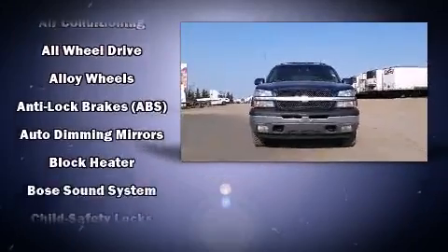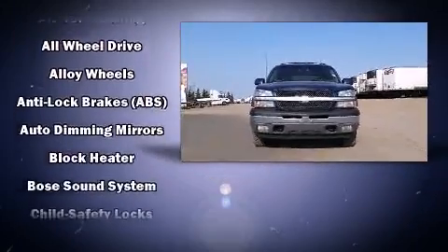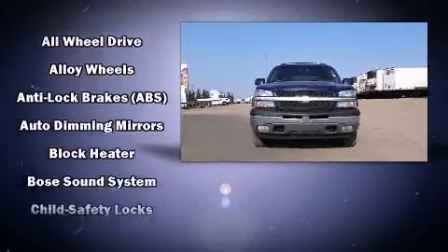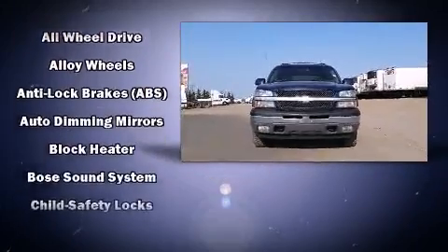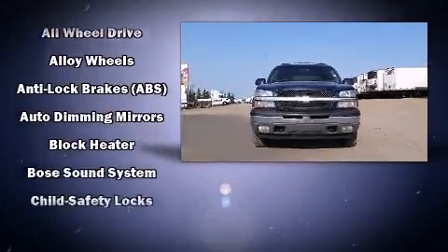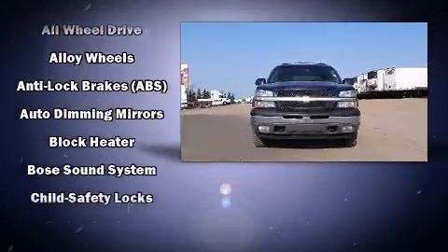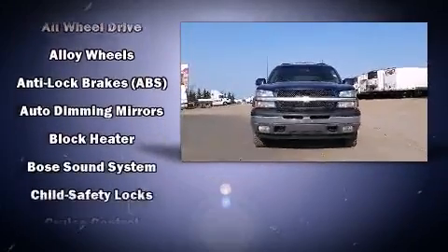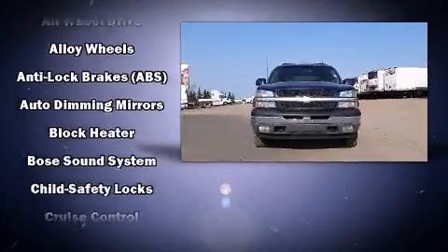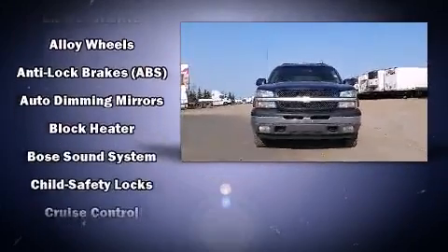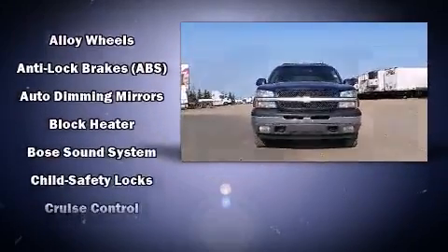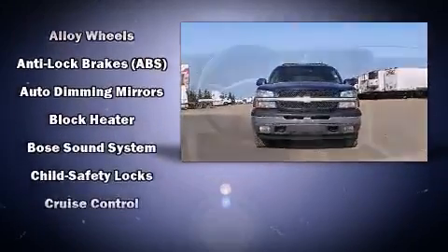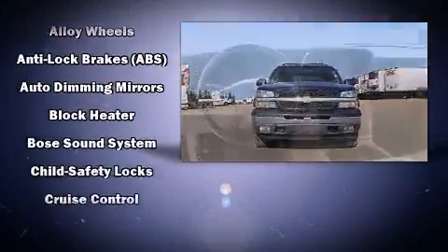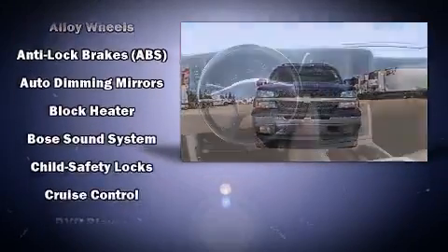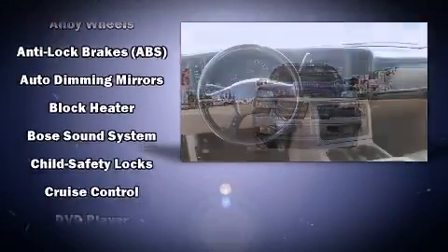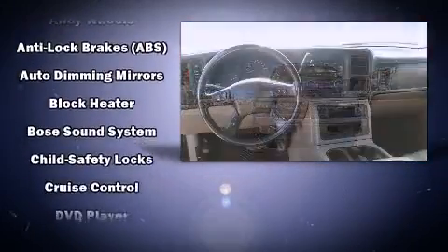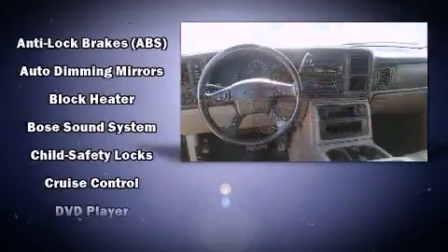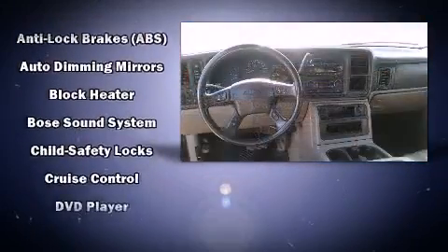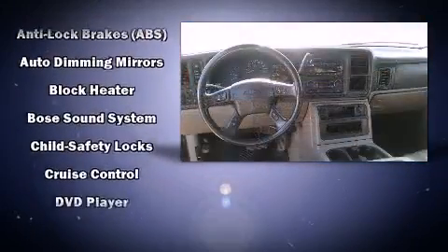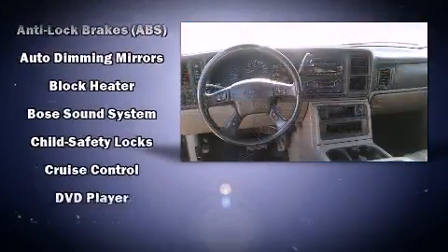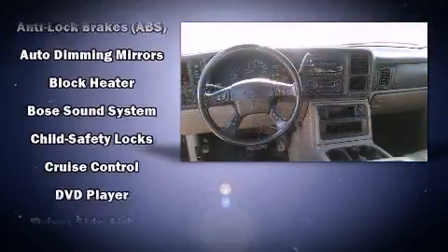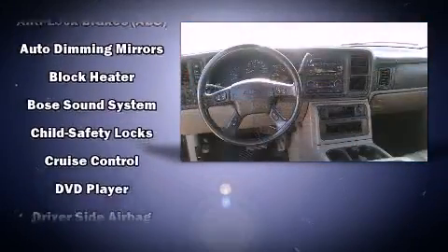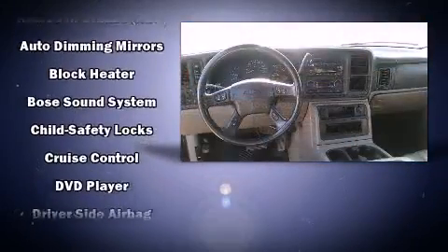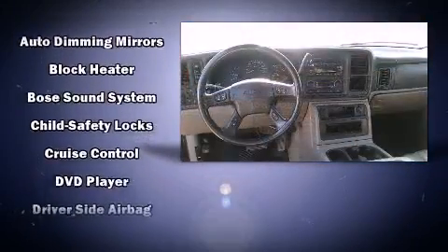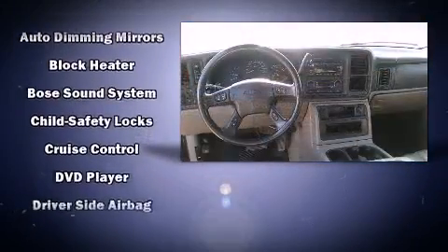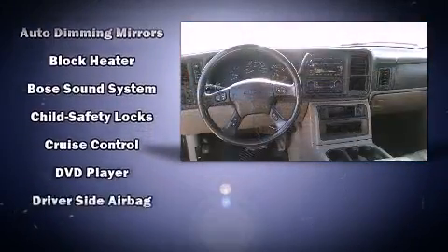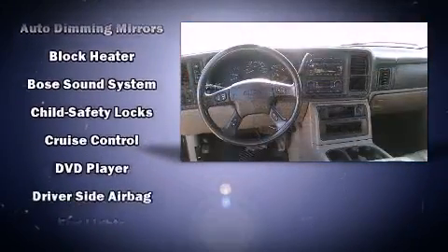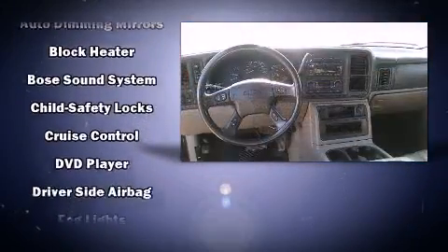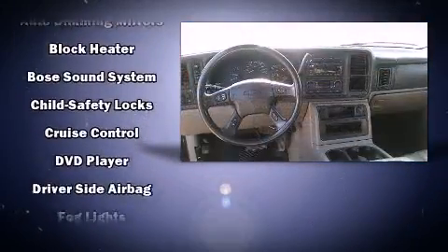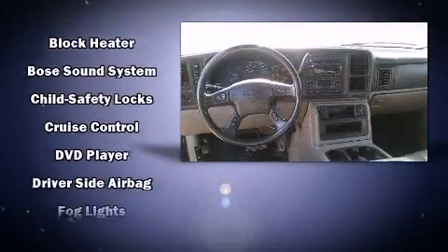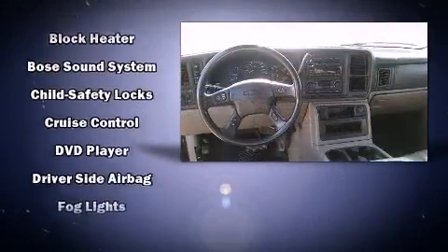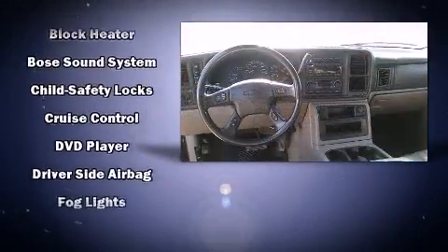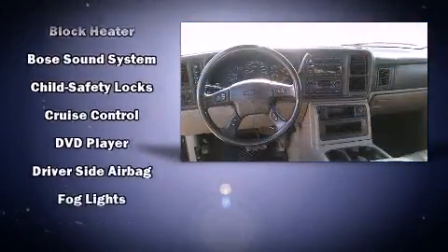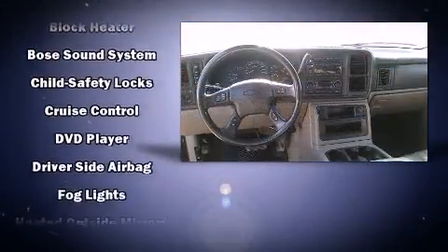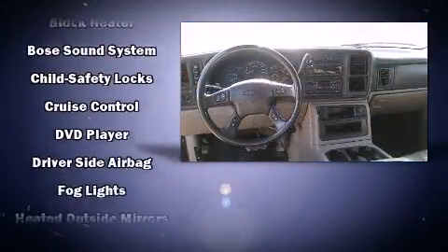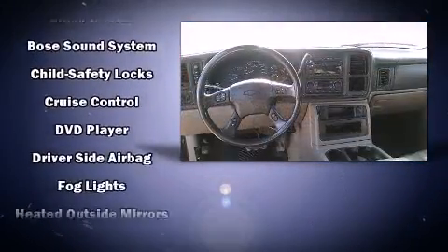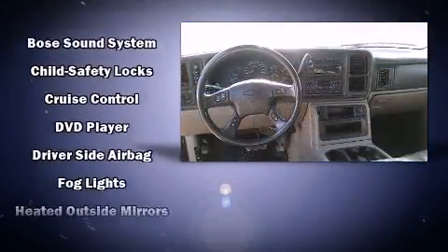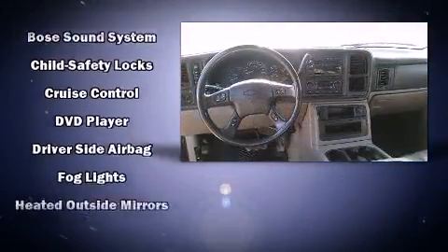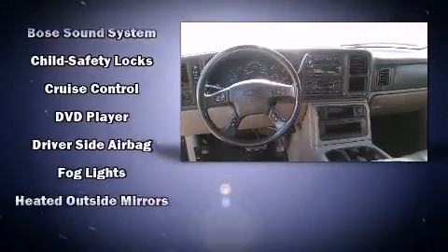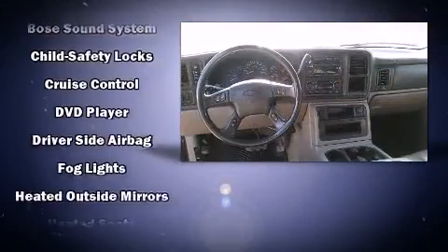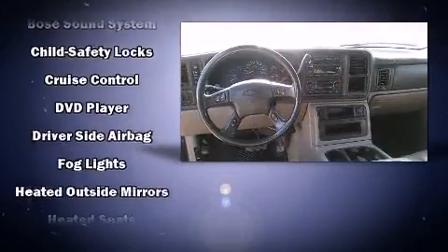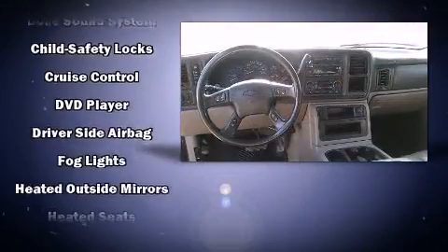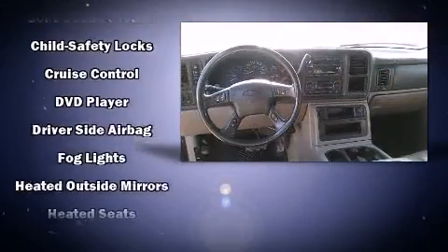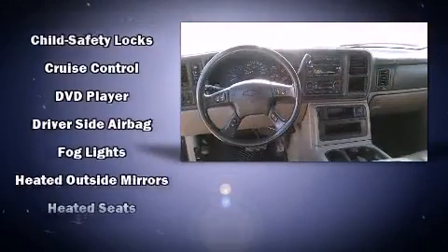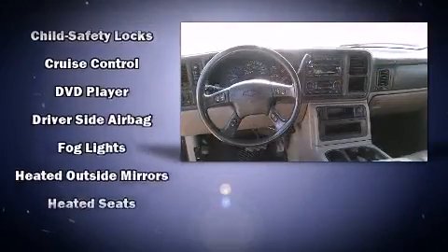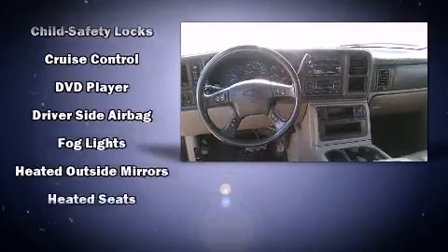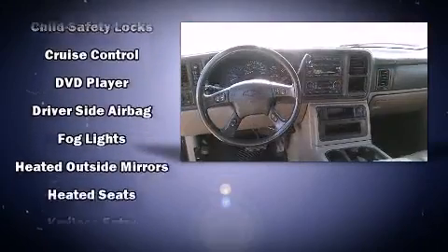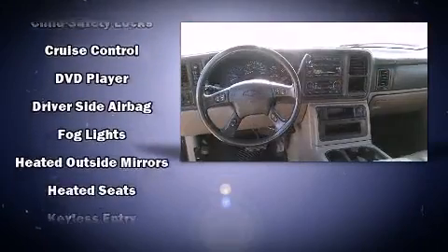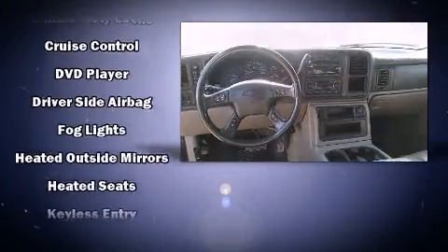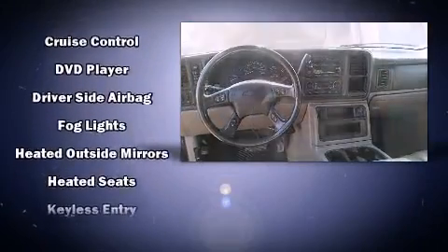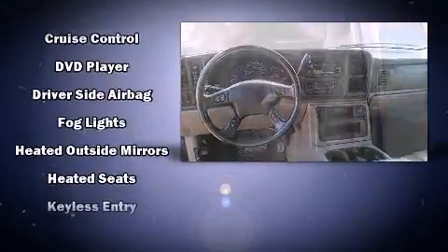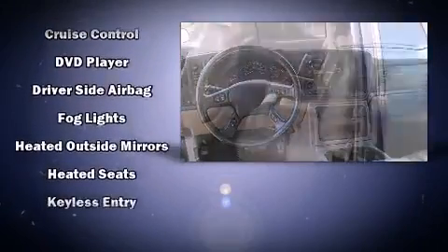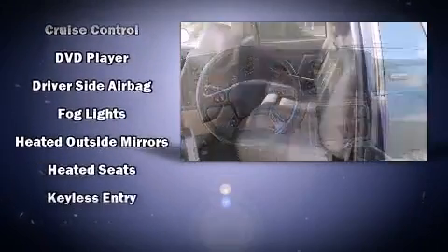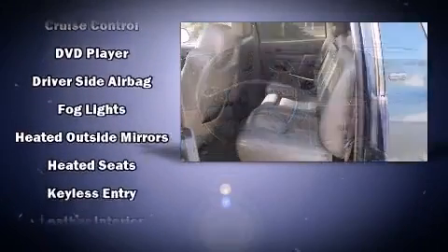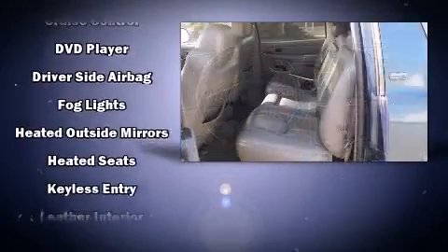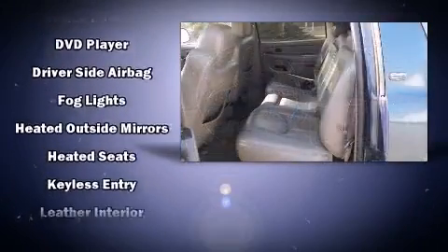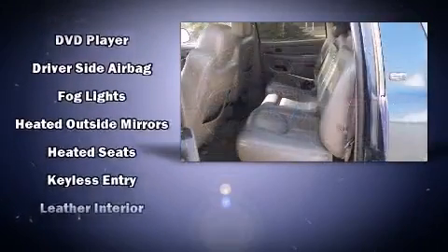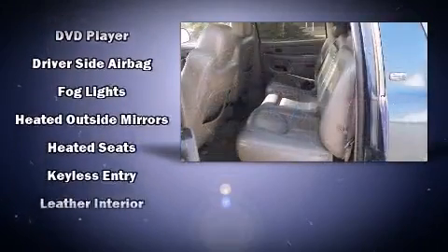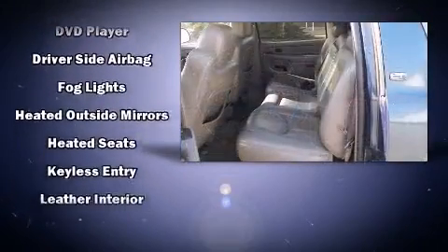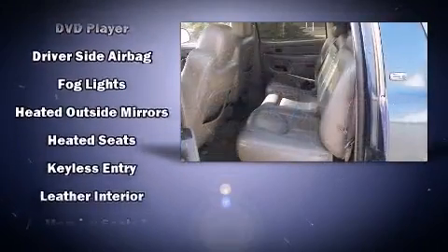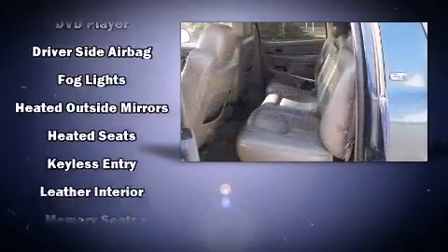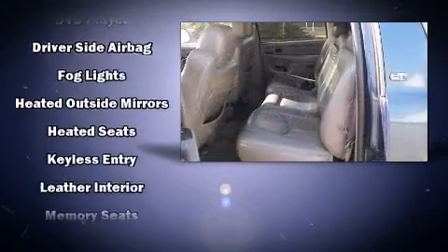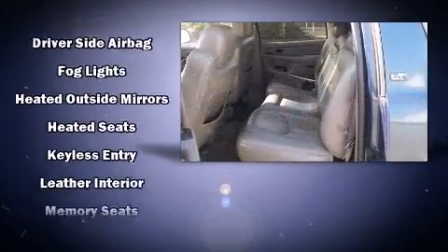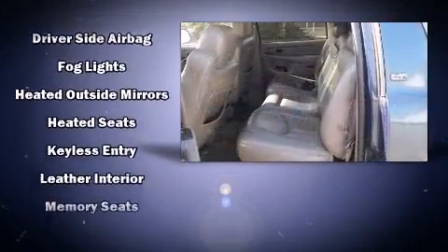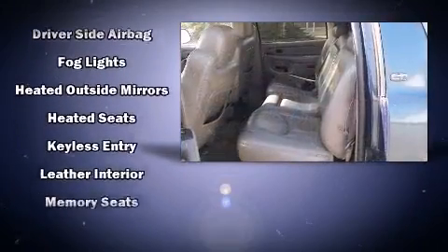You and your passengers will enjoy the stereo system, which includes a CD player with AM-FM radio and six well-positioned speakers.